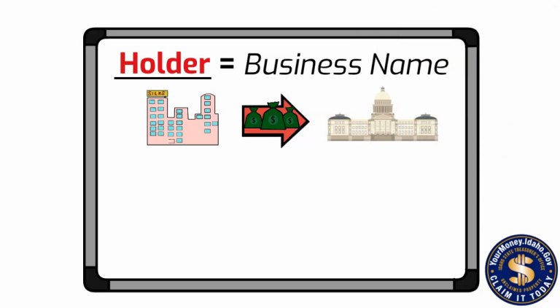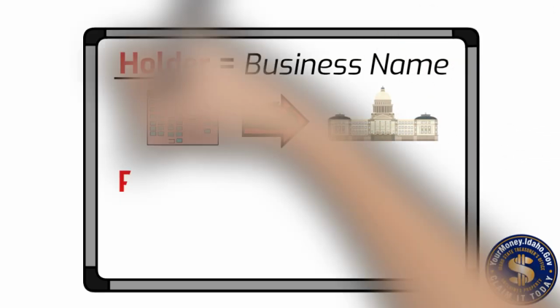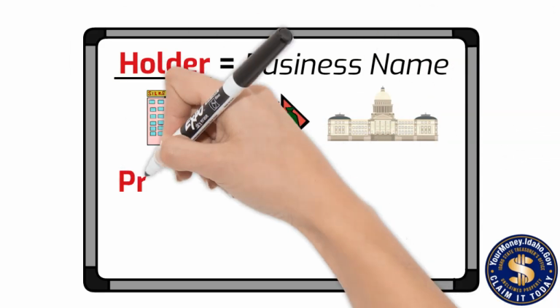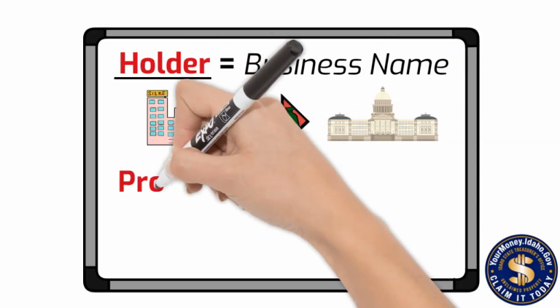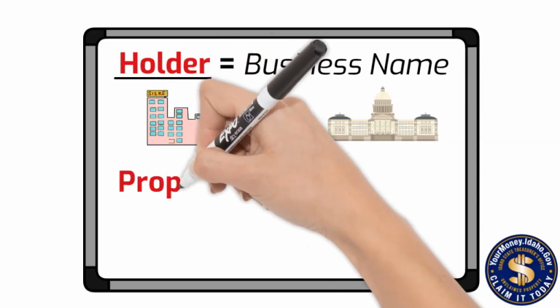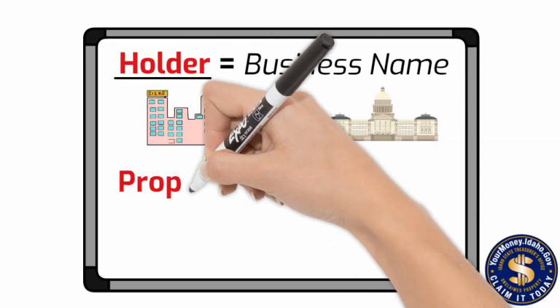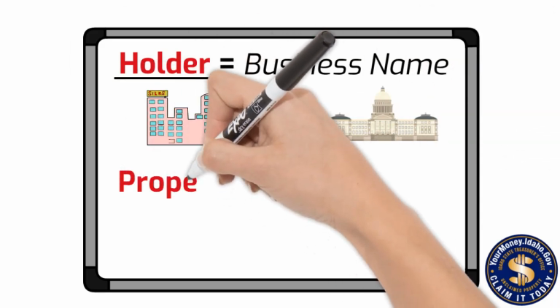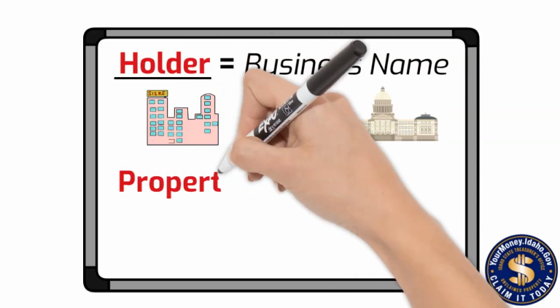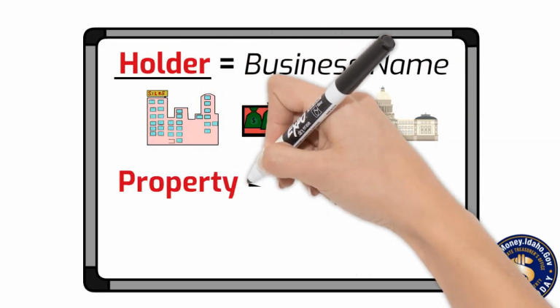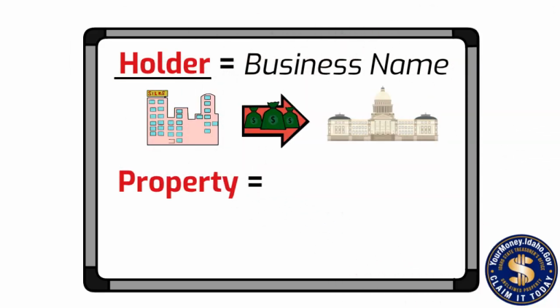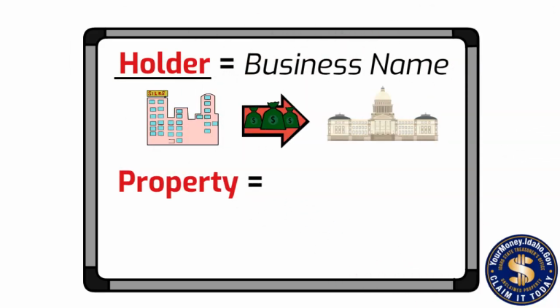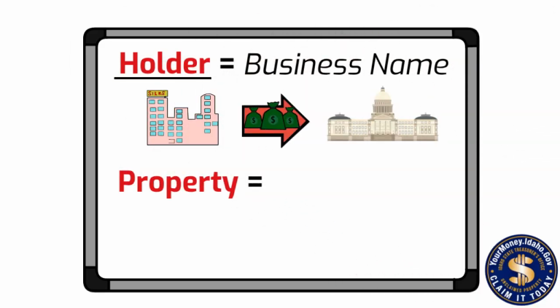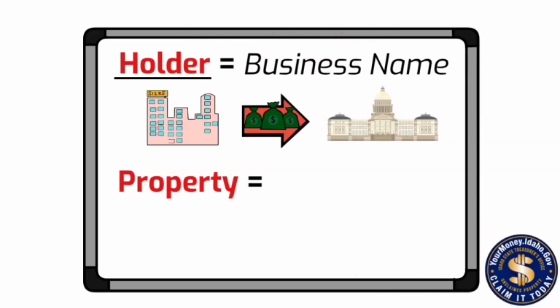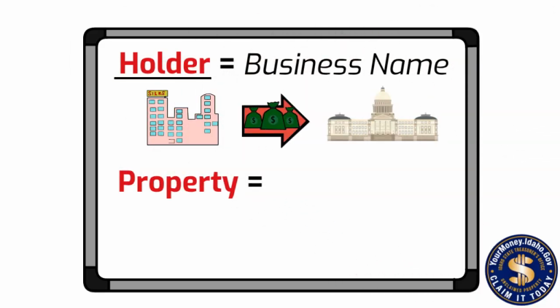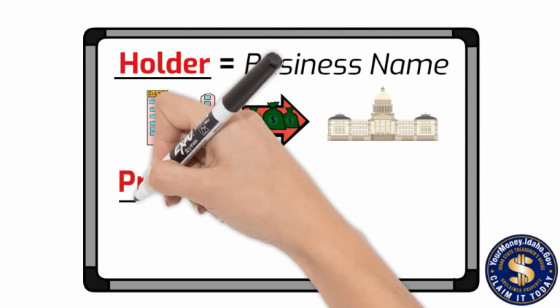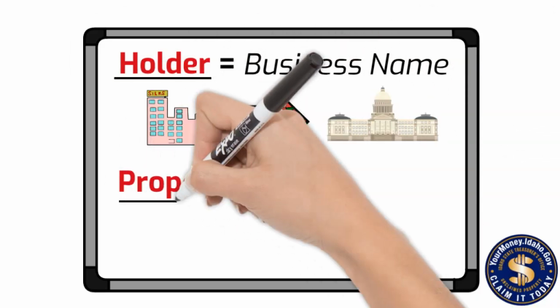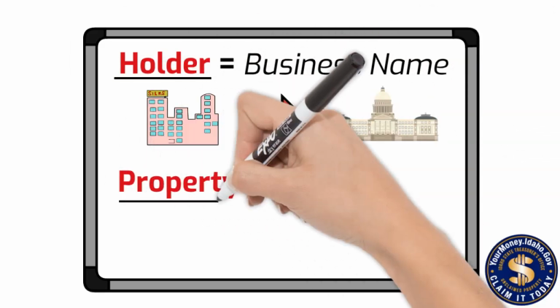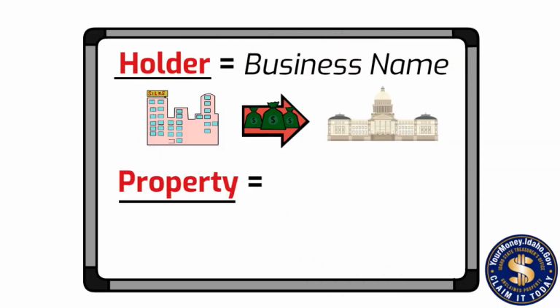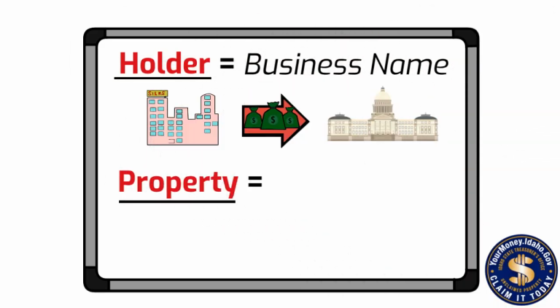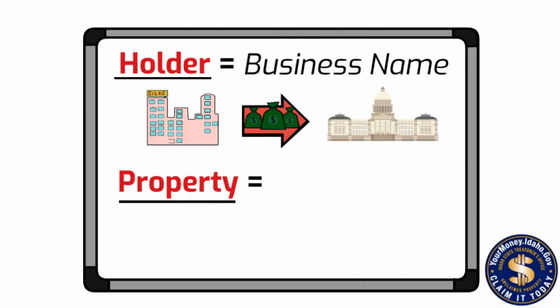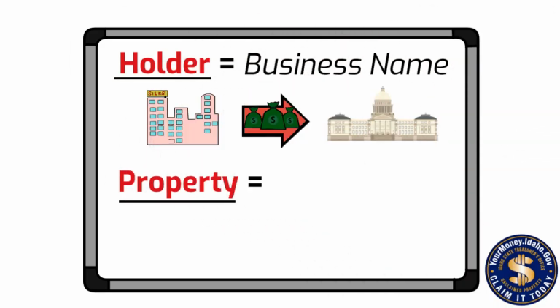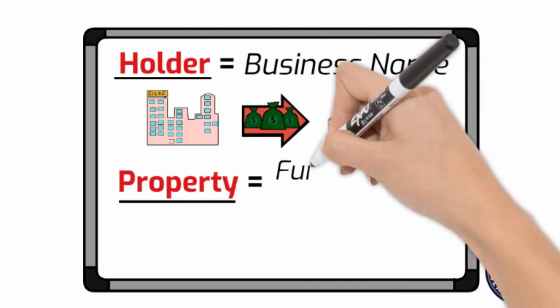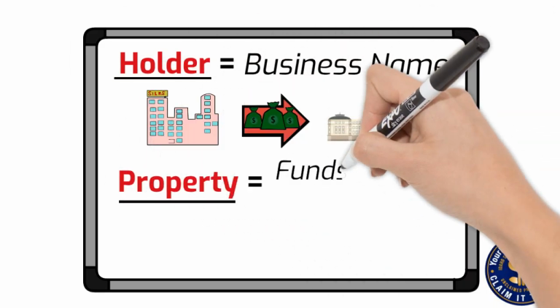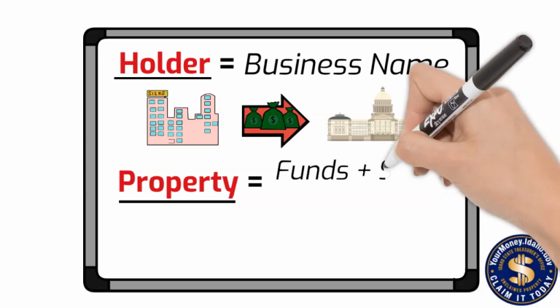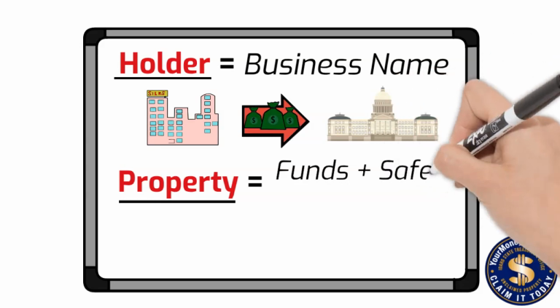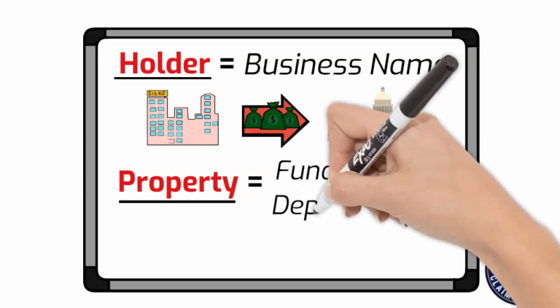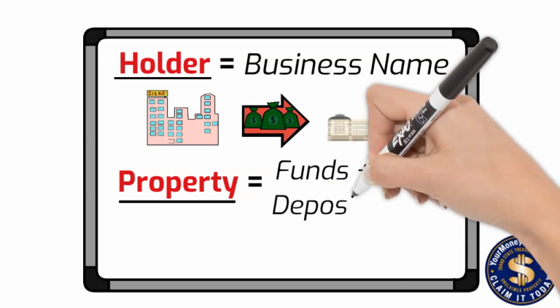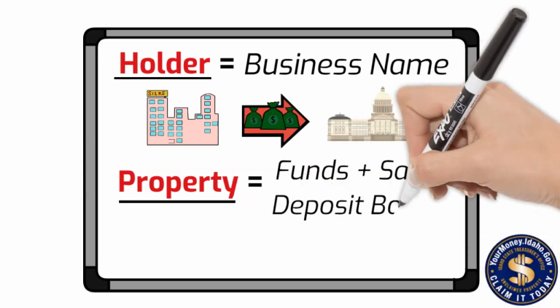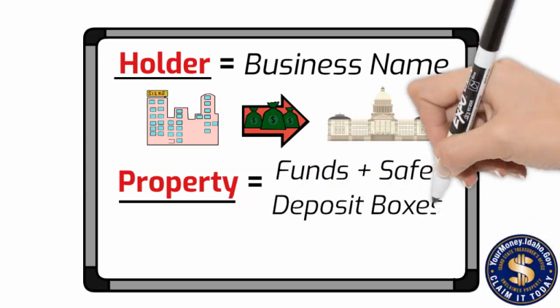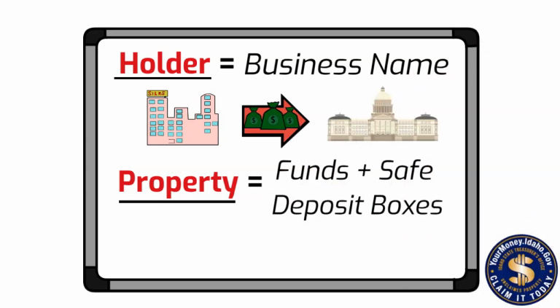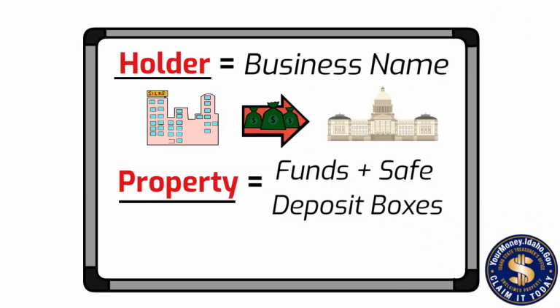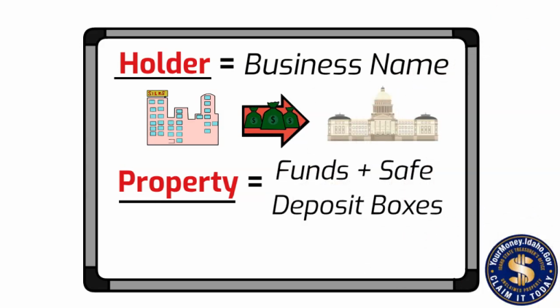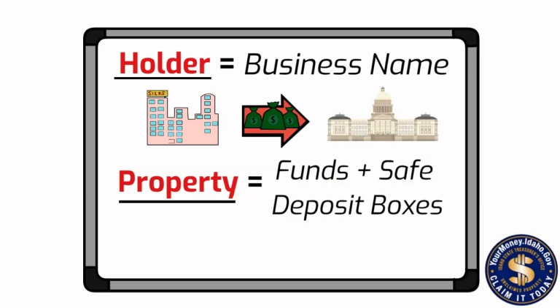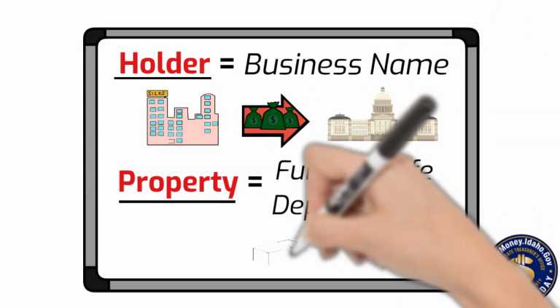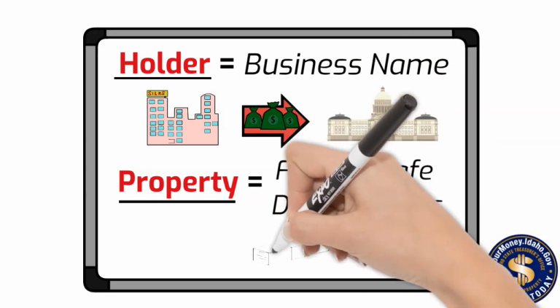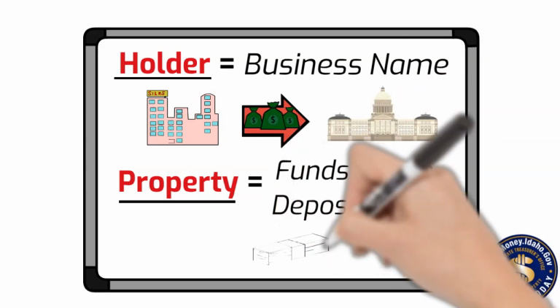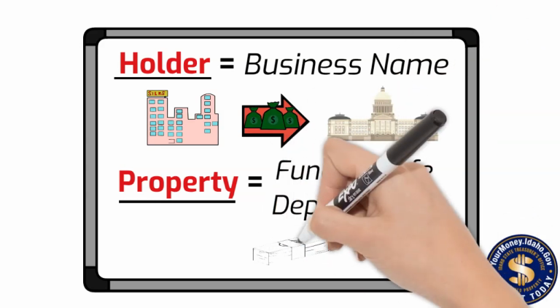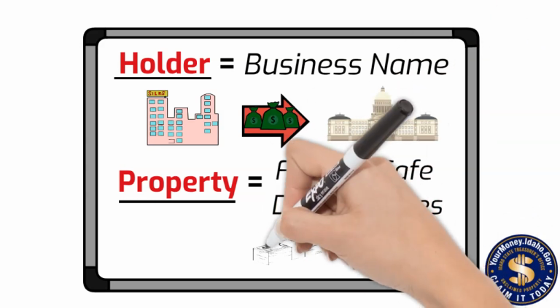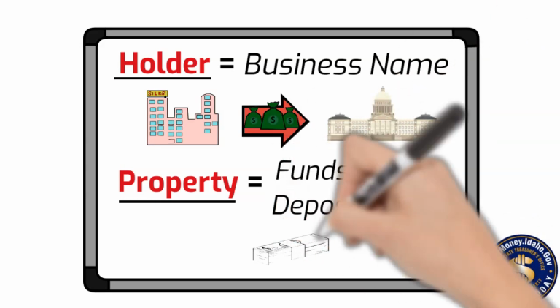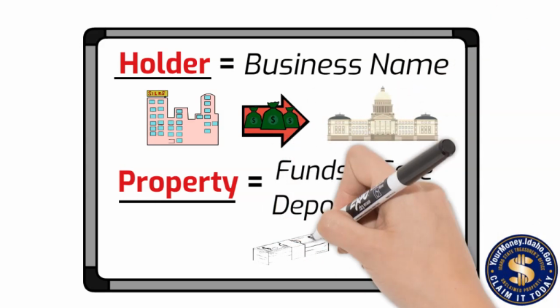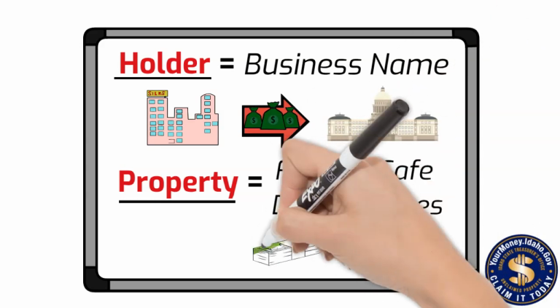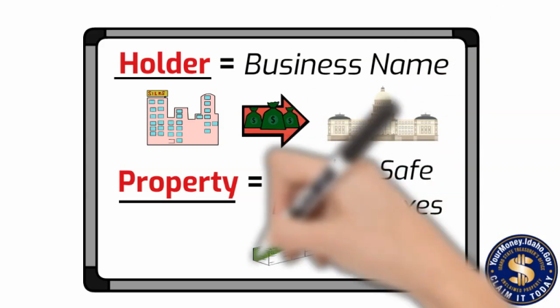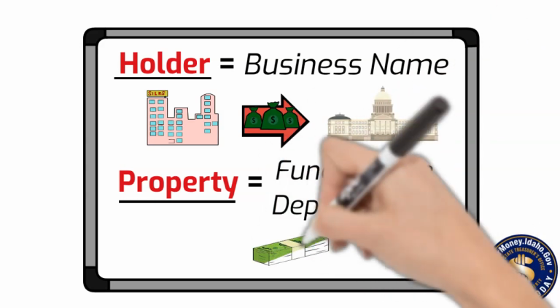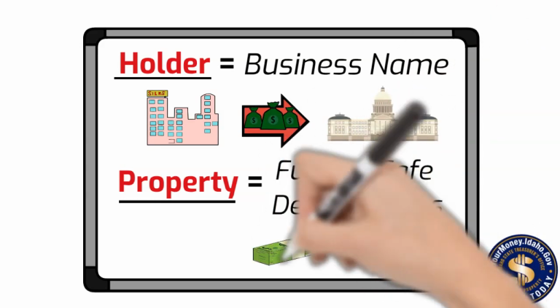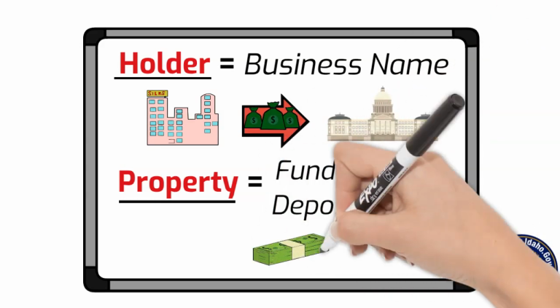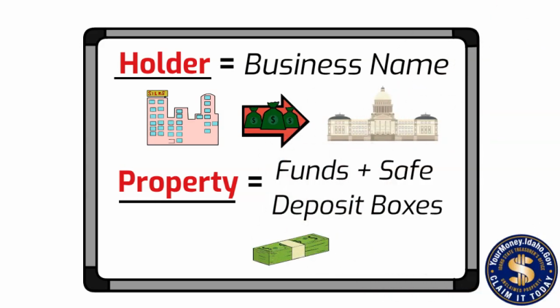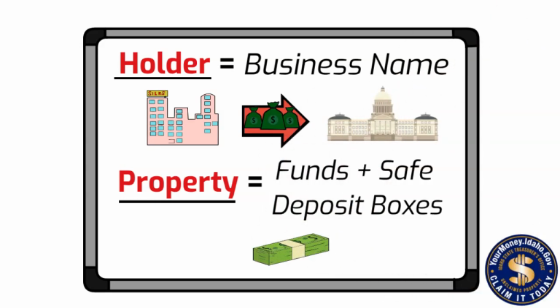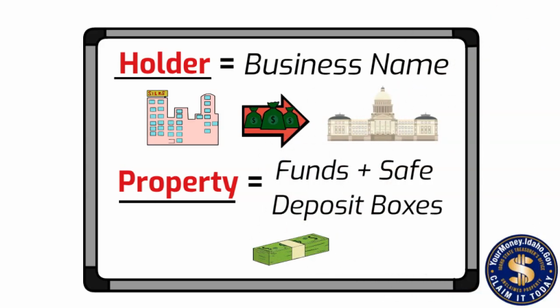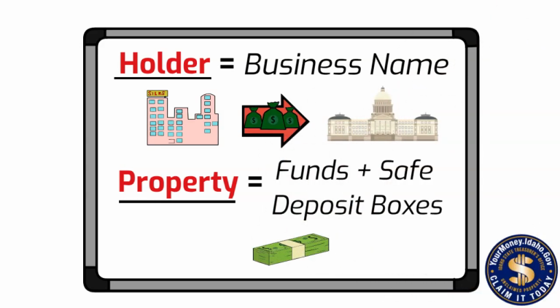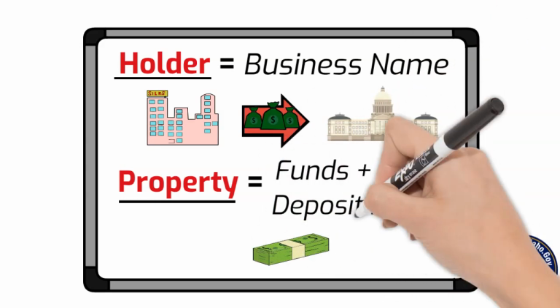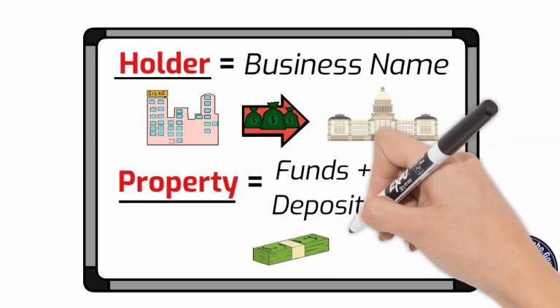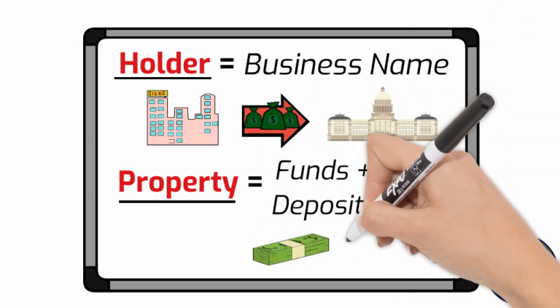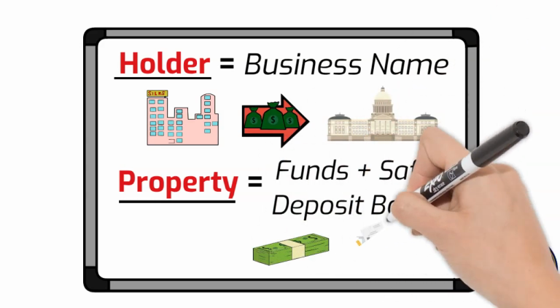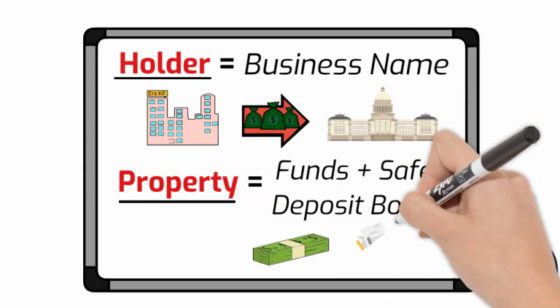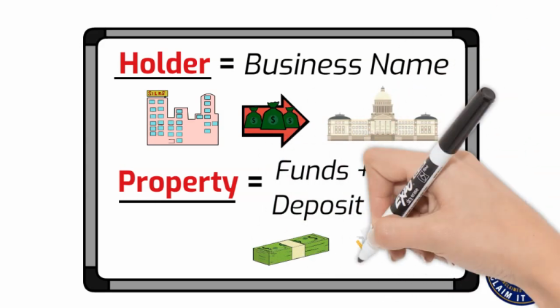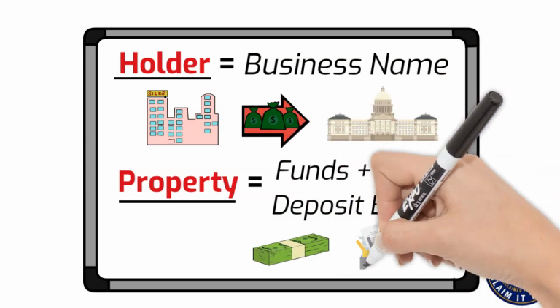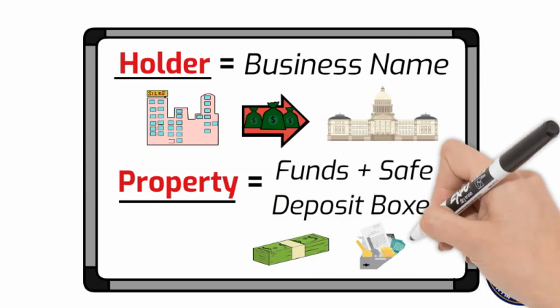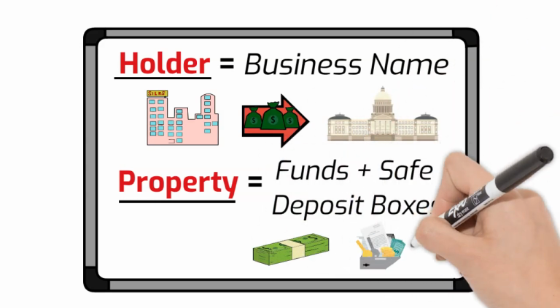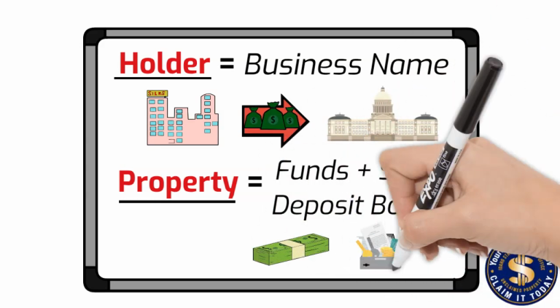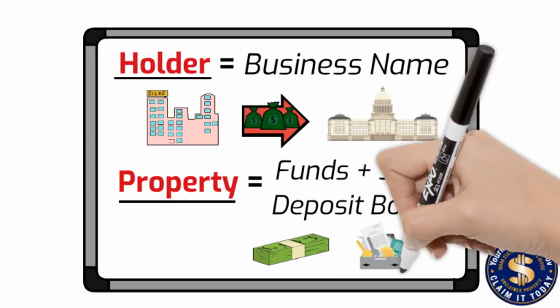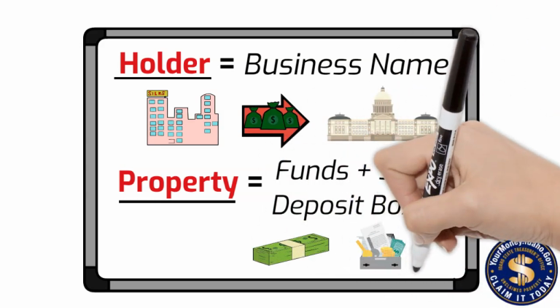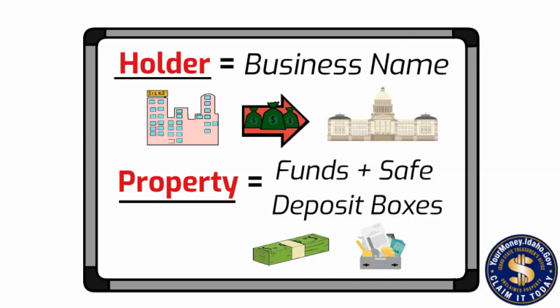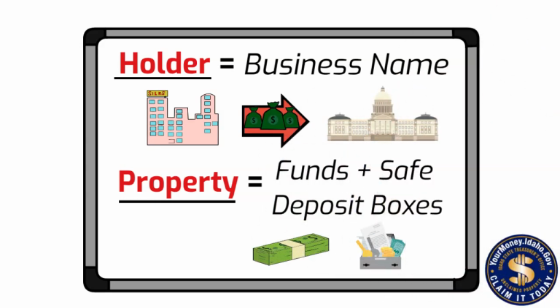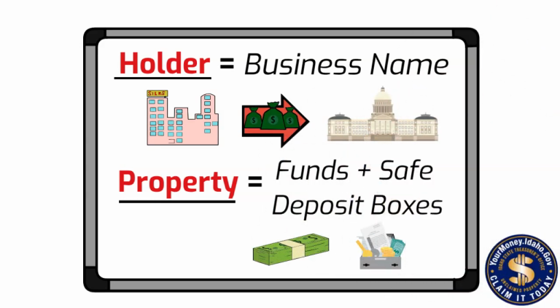When we use the word property, it's just another word for funds. We don't deal with anything tangible other than the contents of safe deposit boxes.